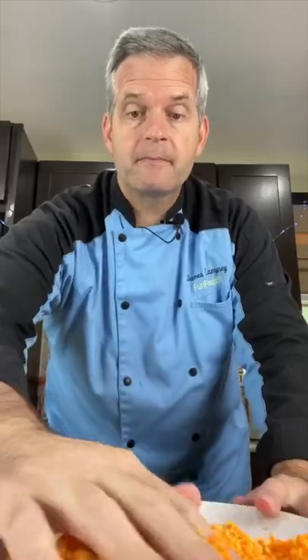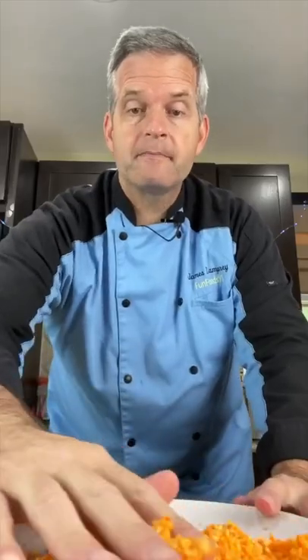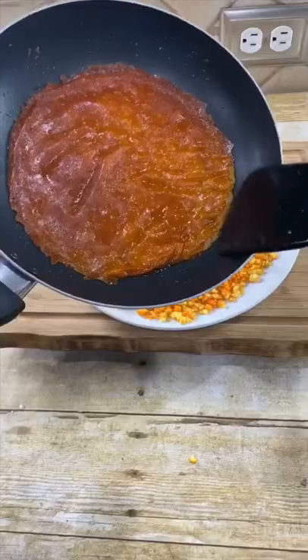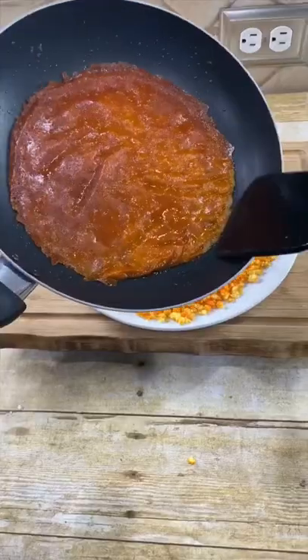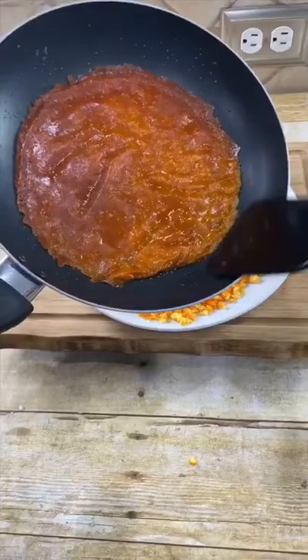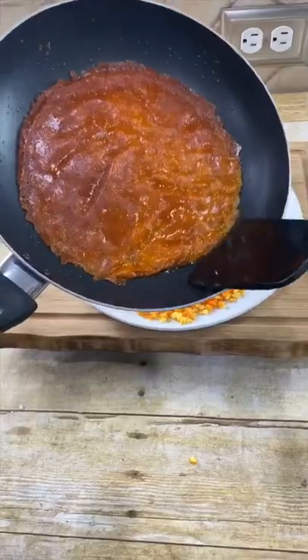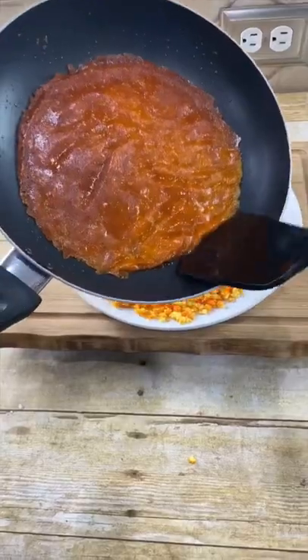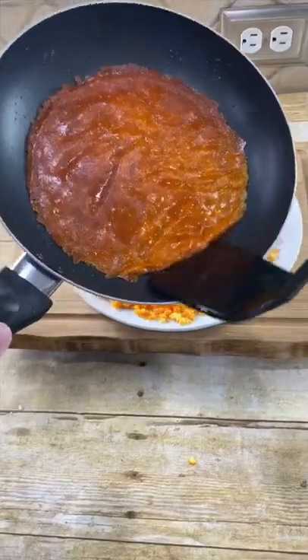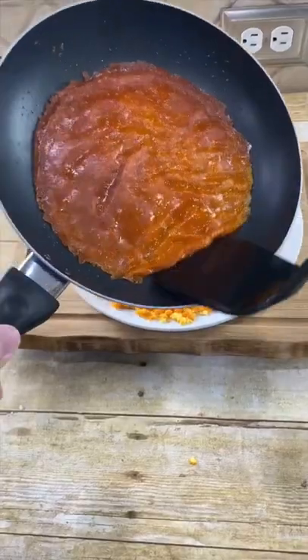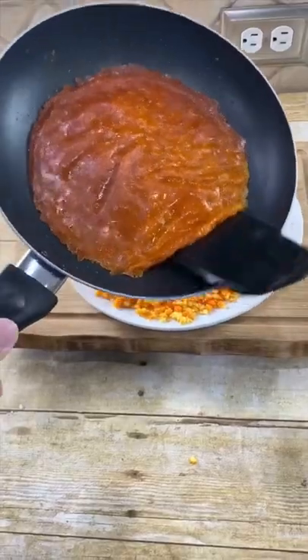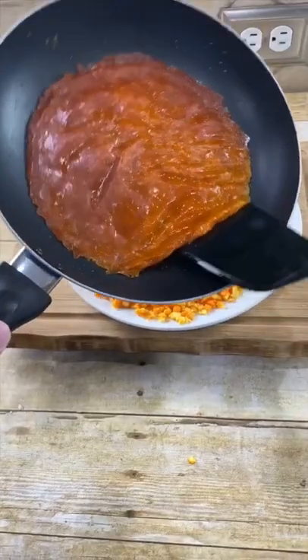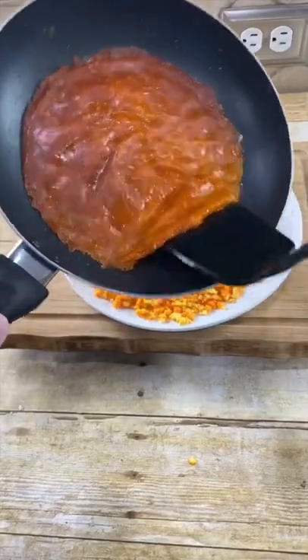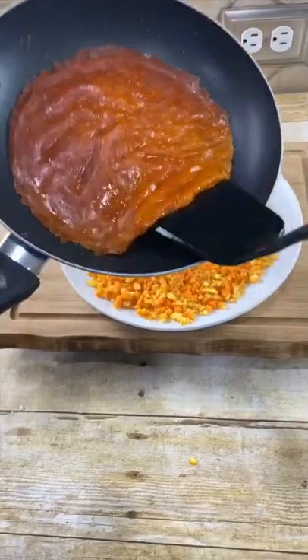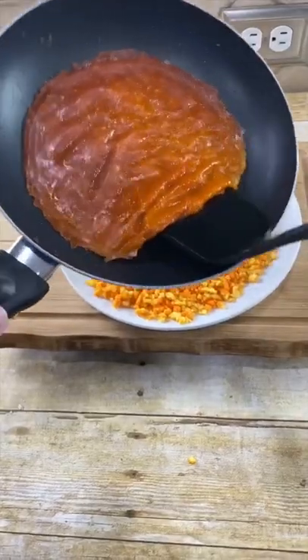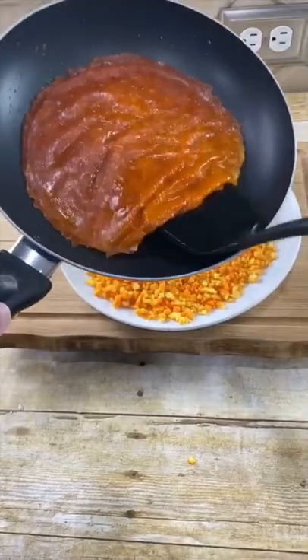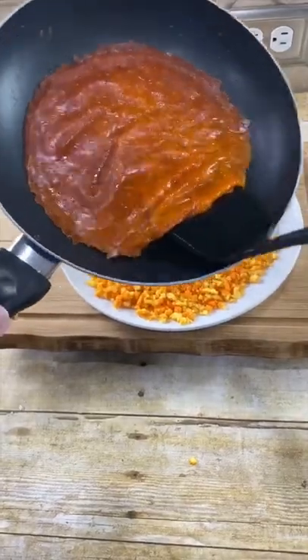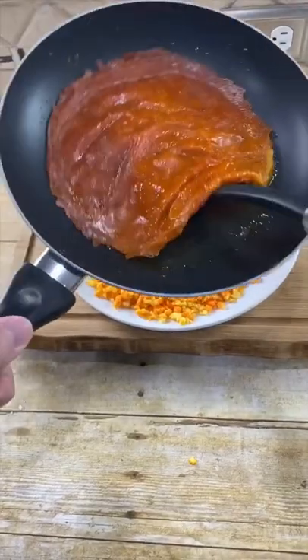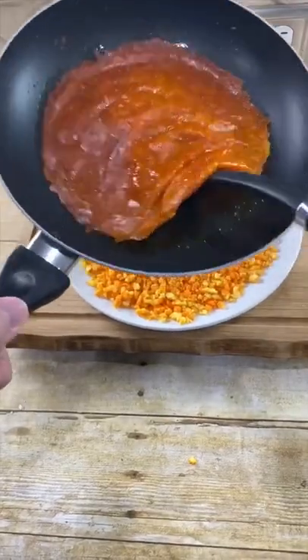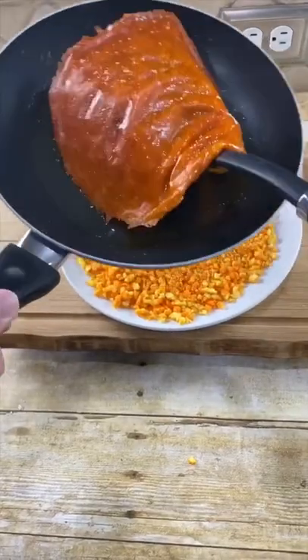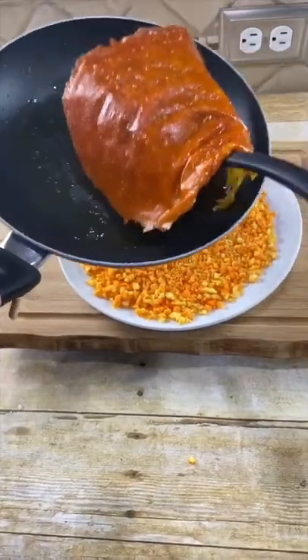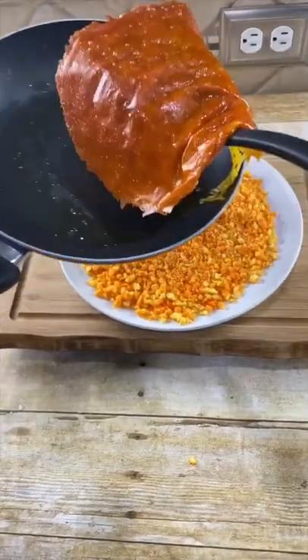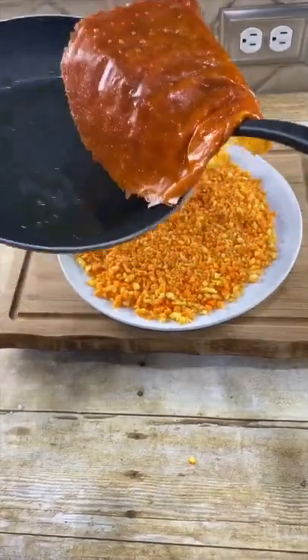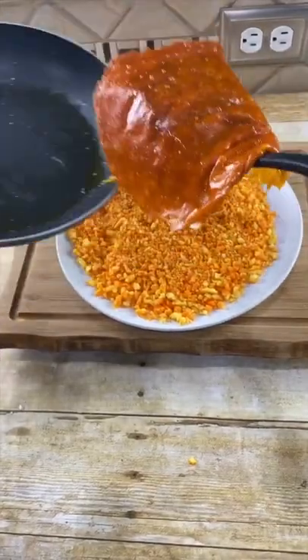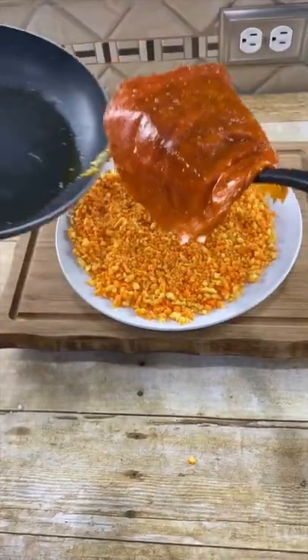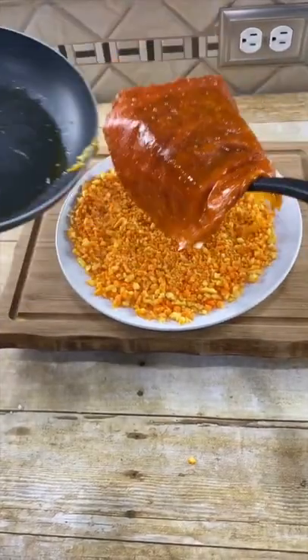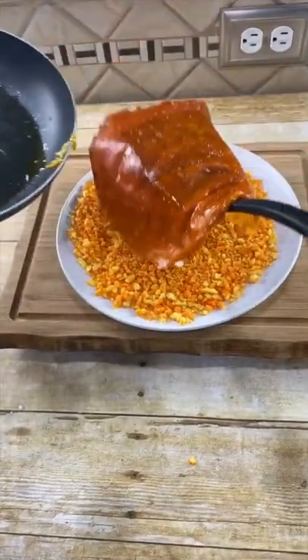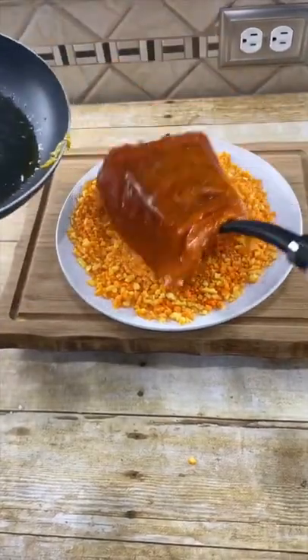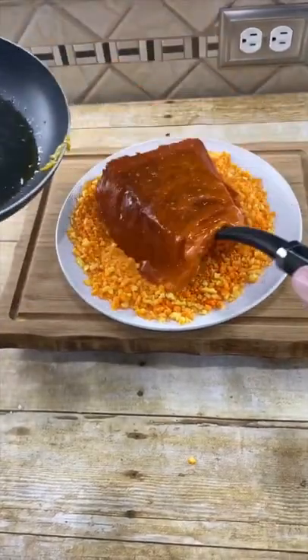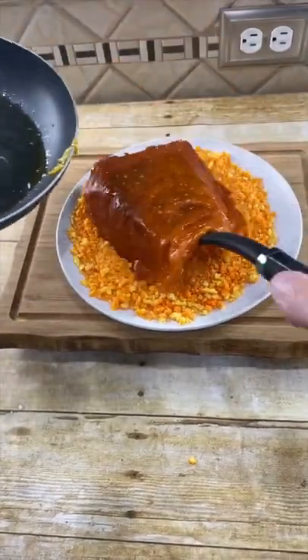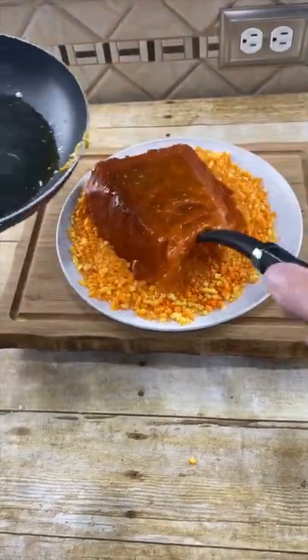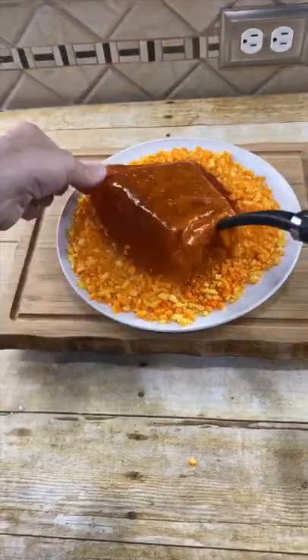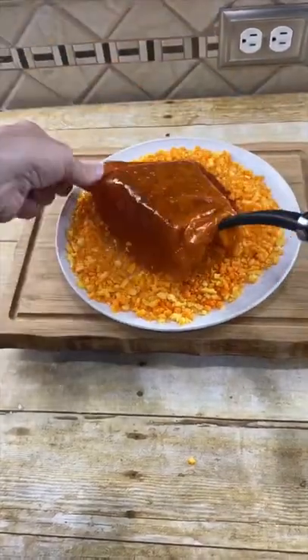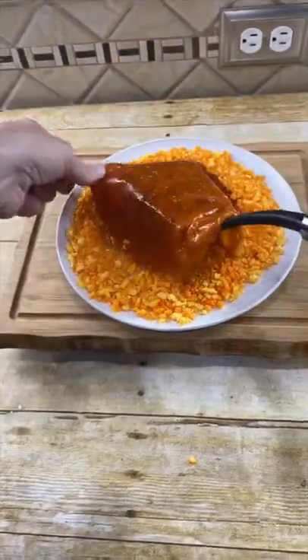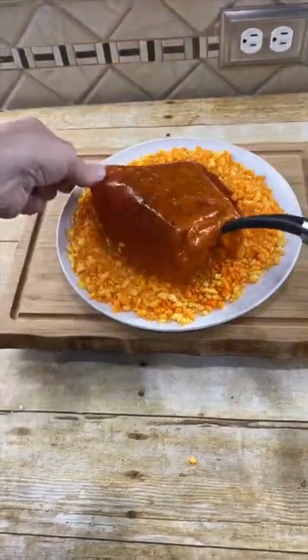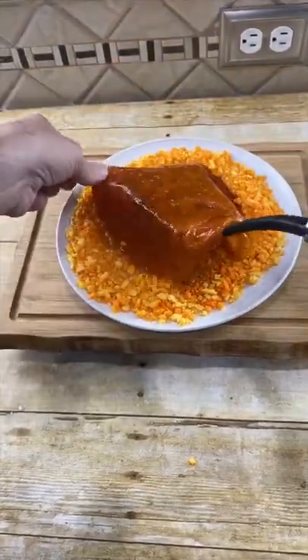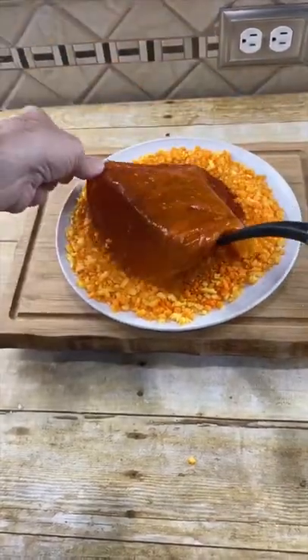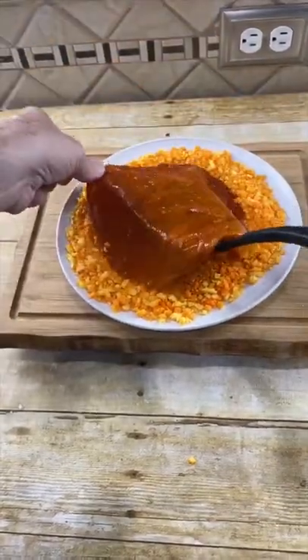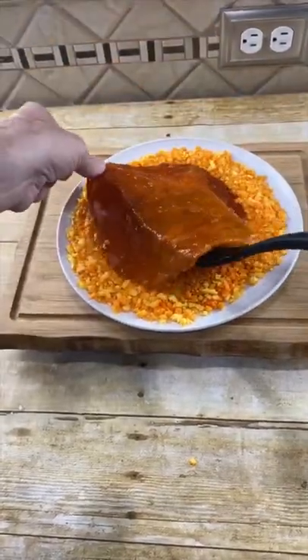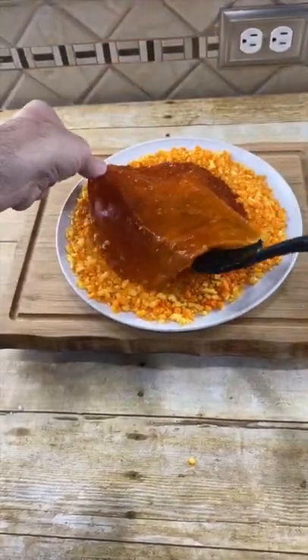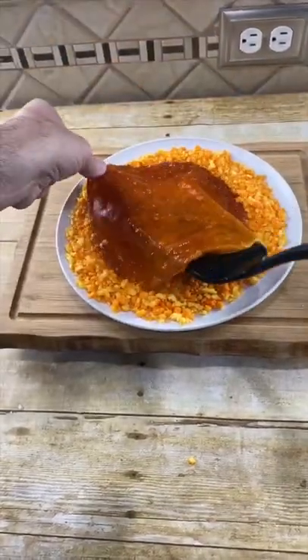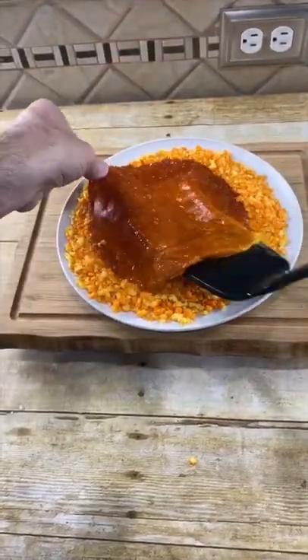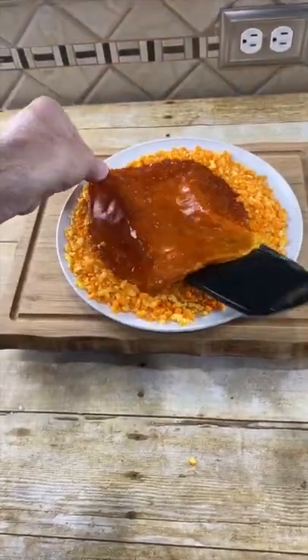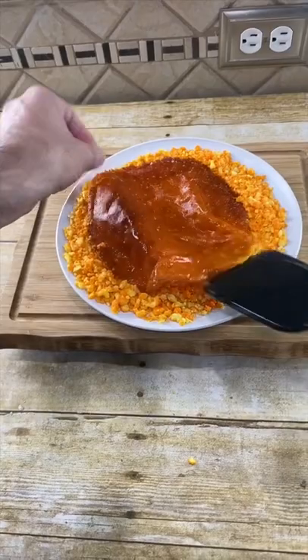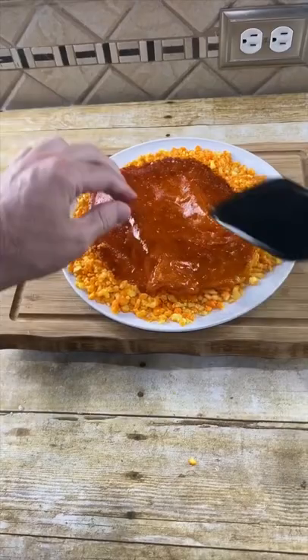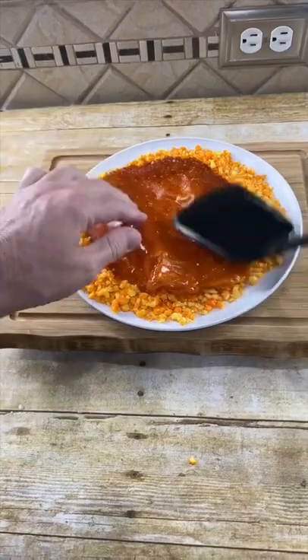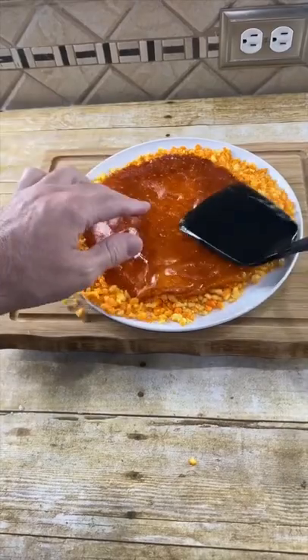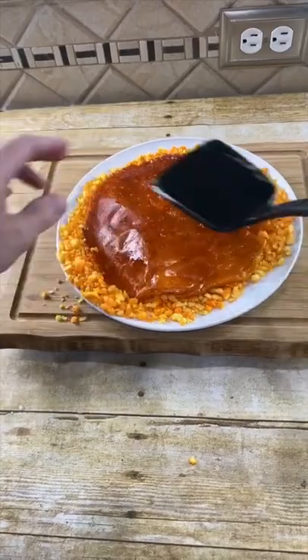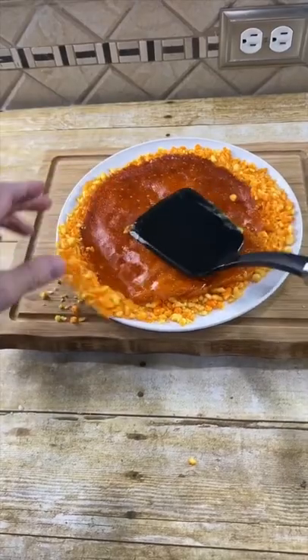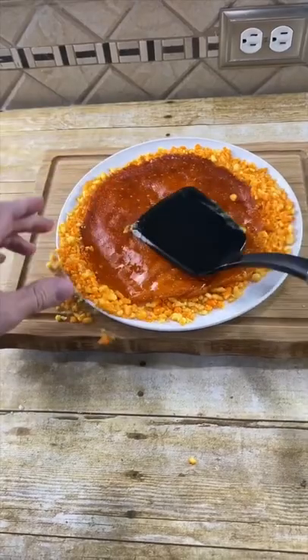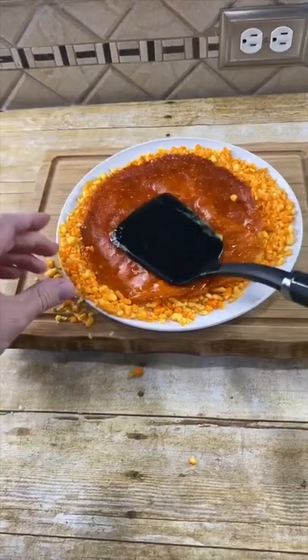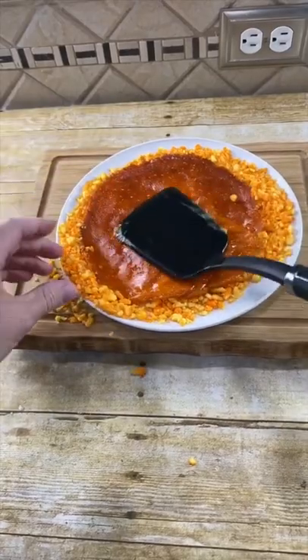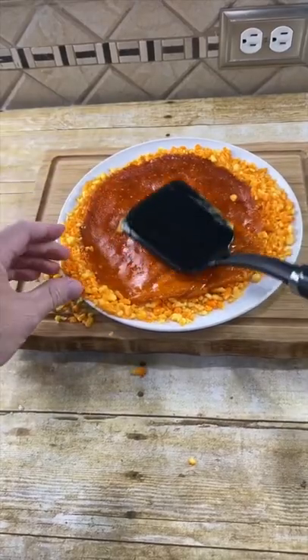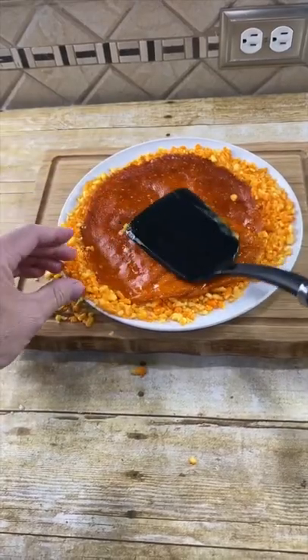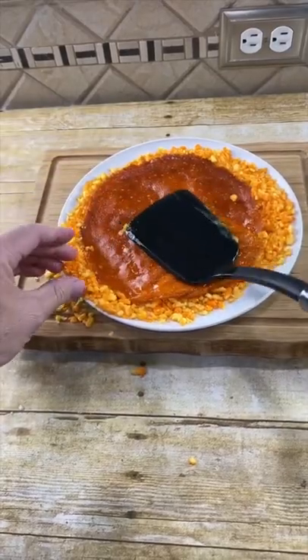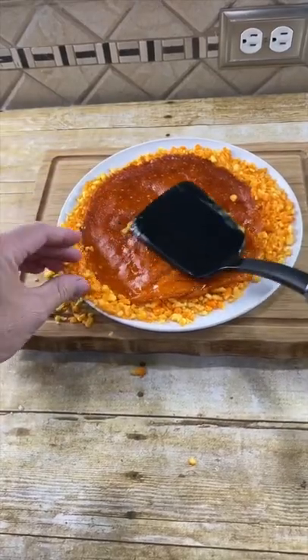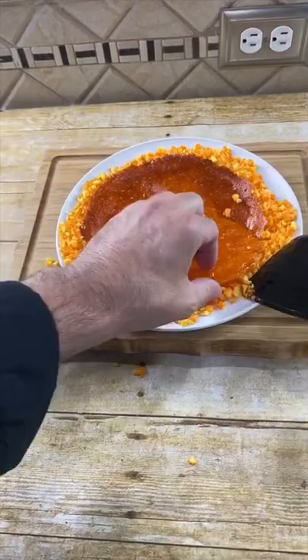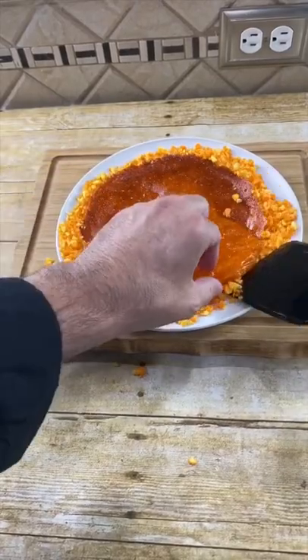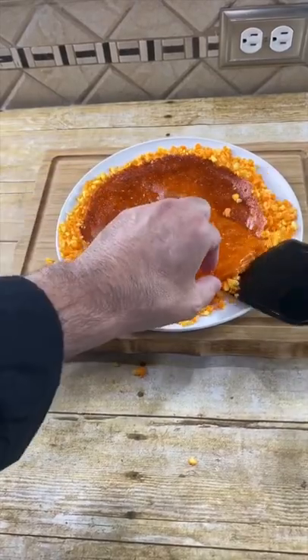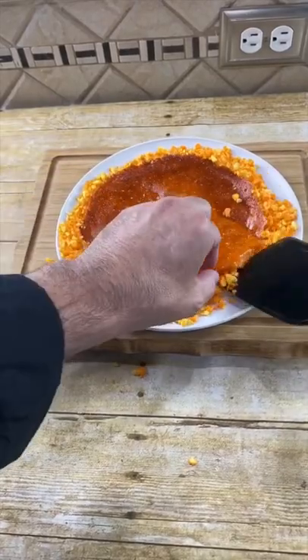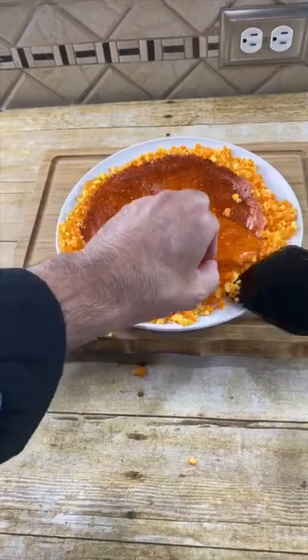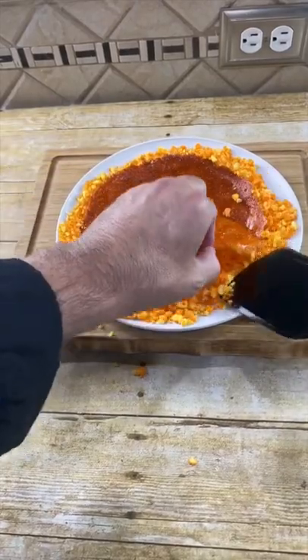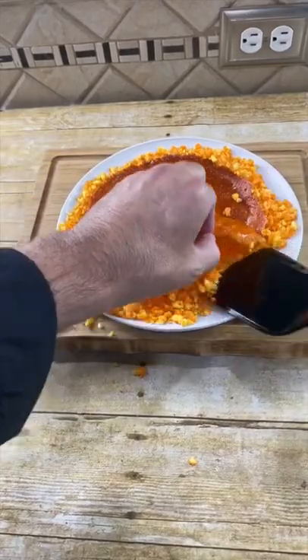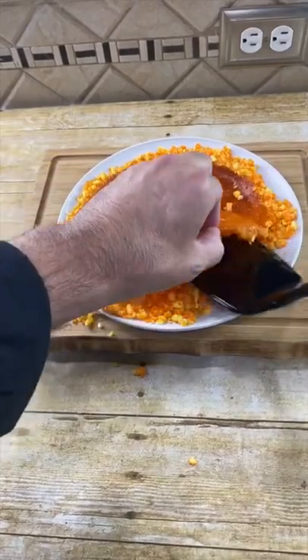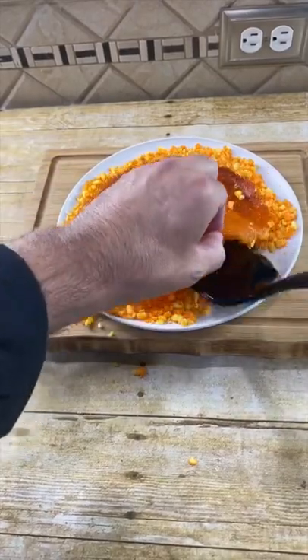Take our cooked cheese and put that on there. Push it in and let's flip this.